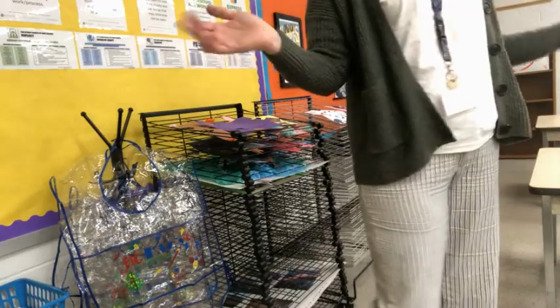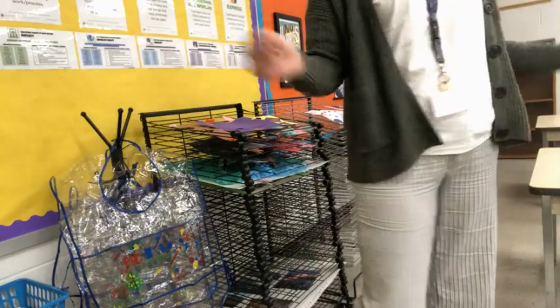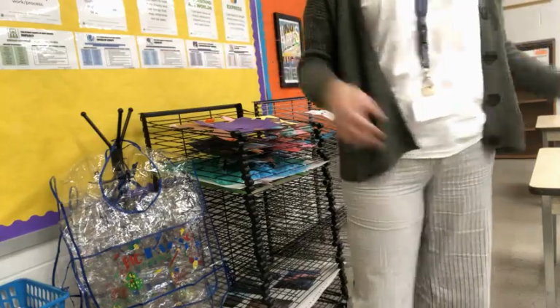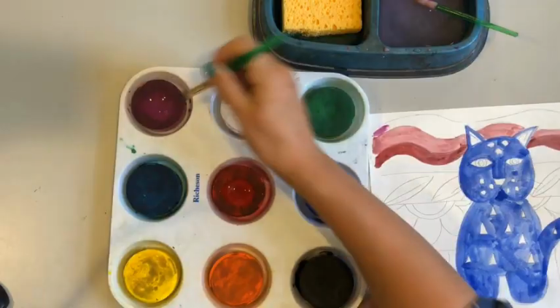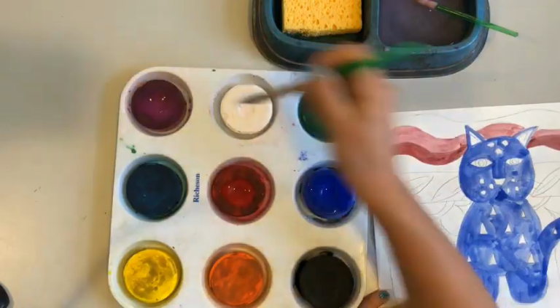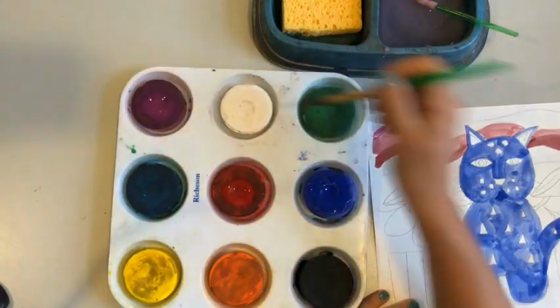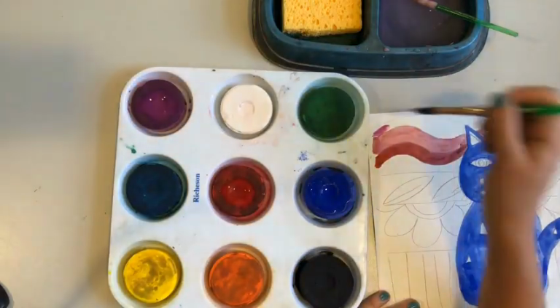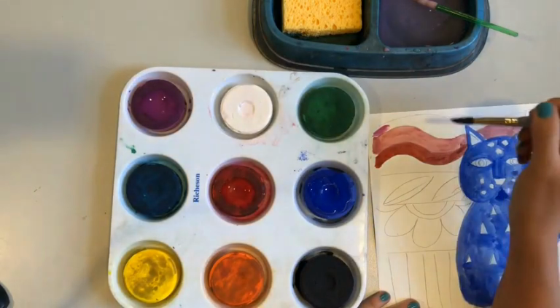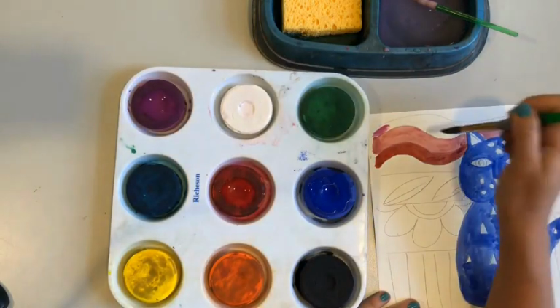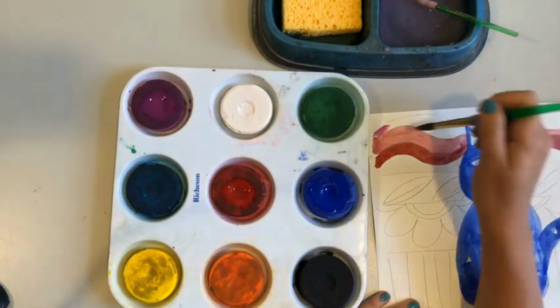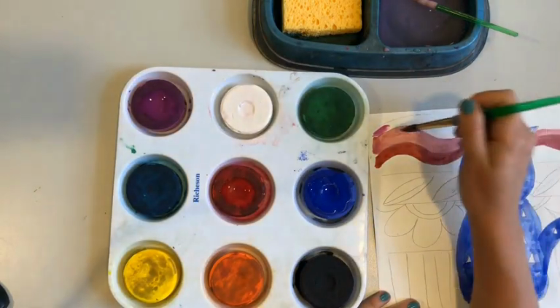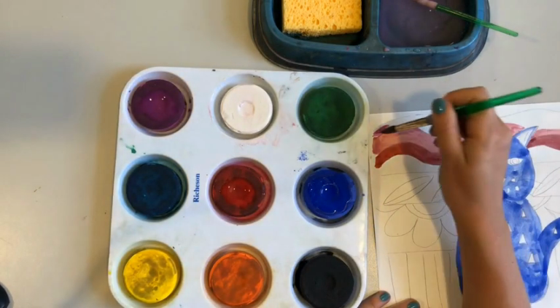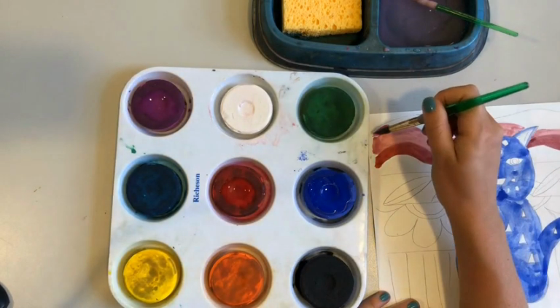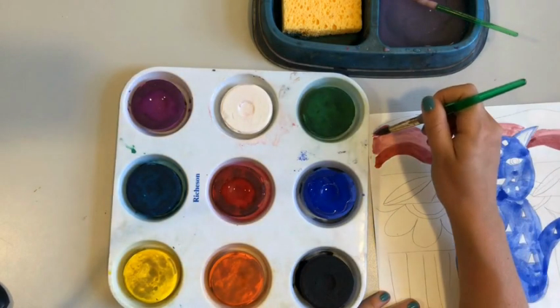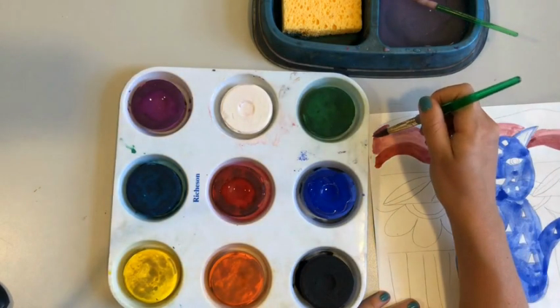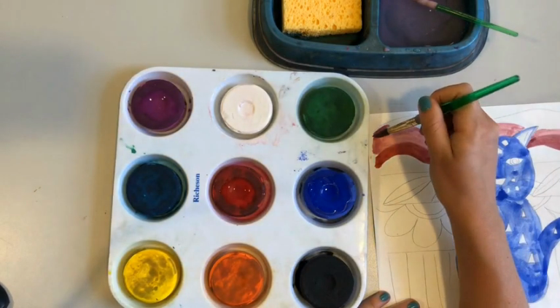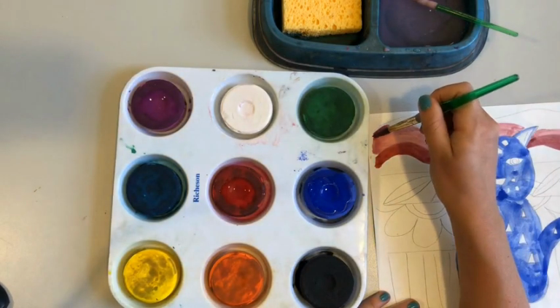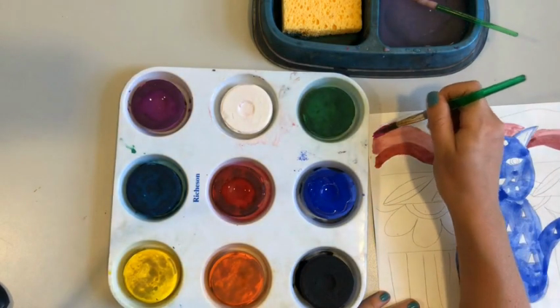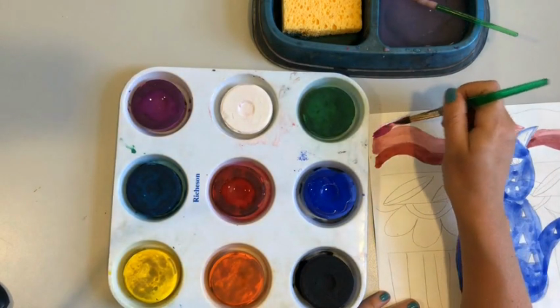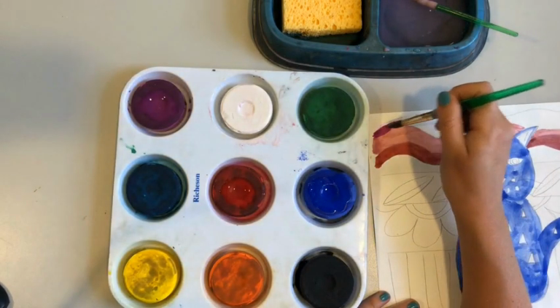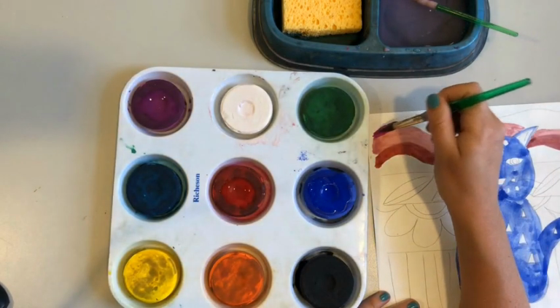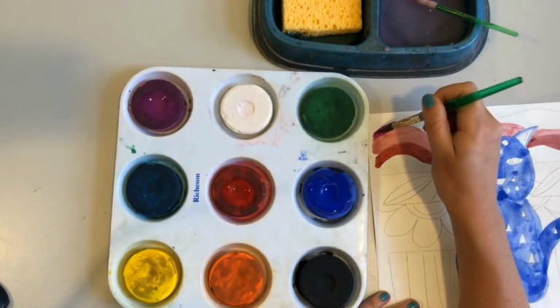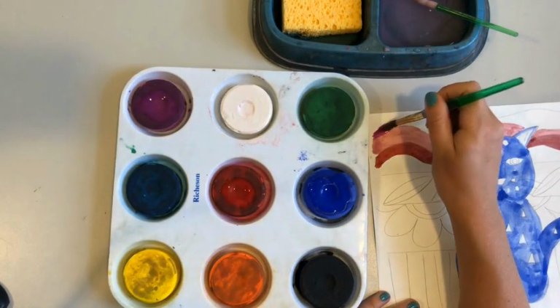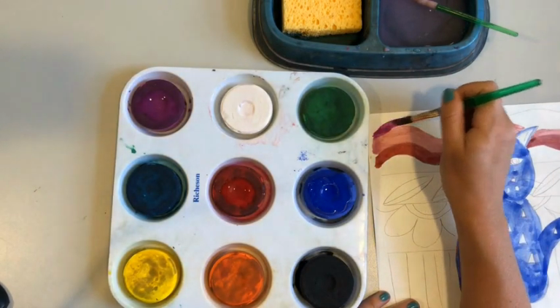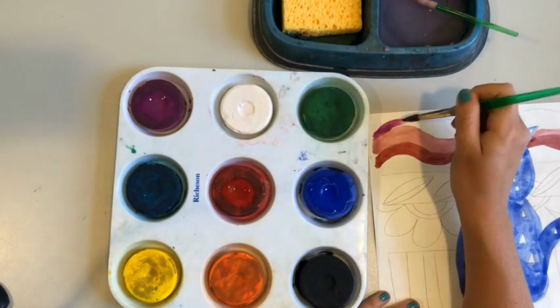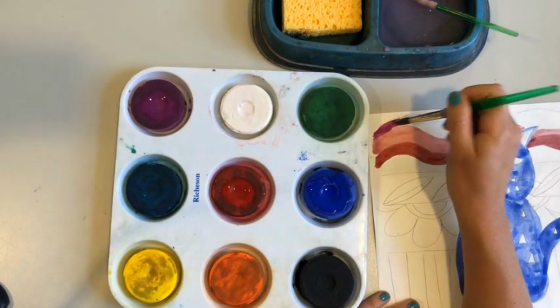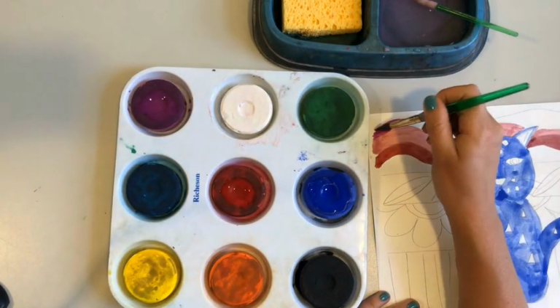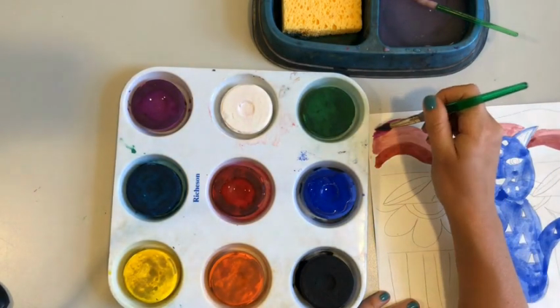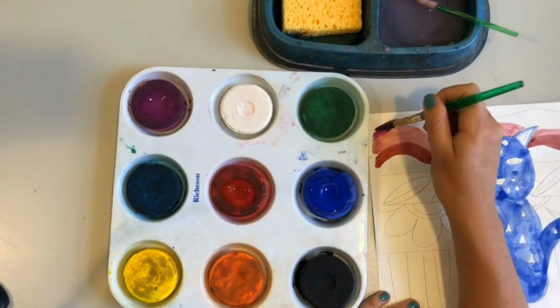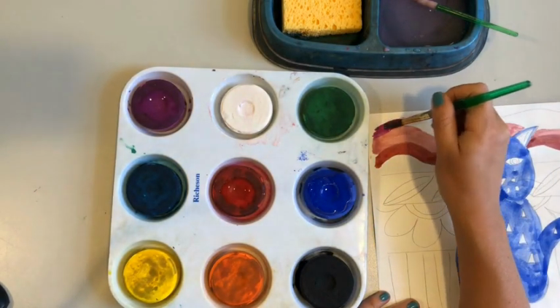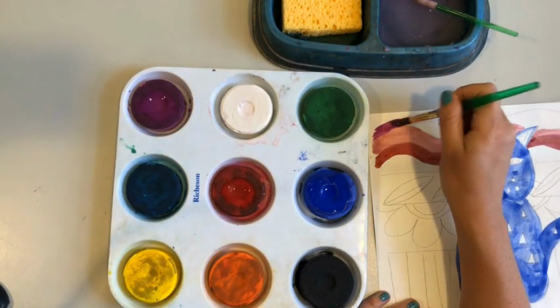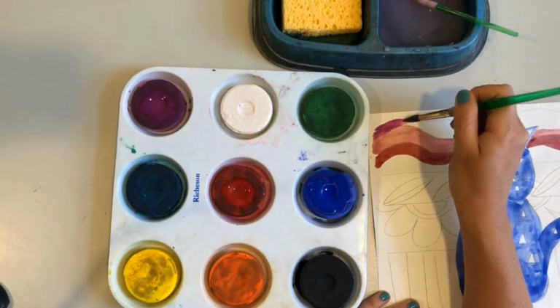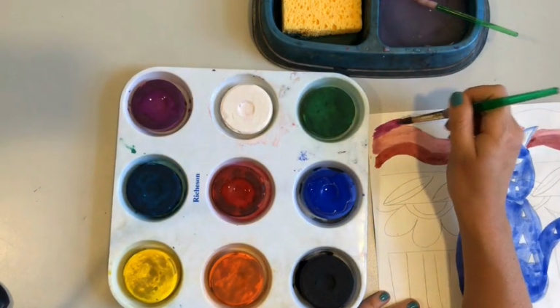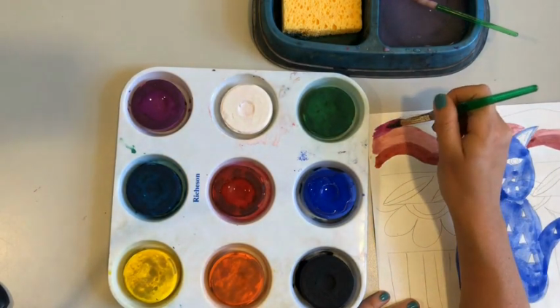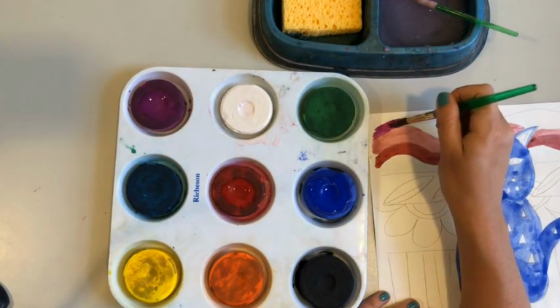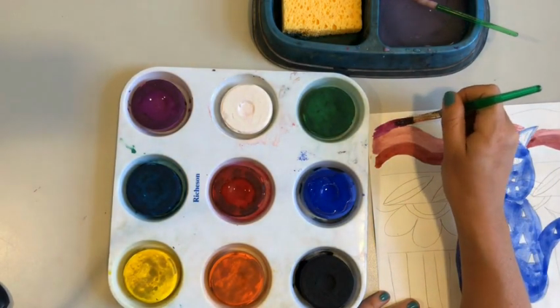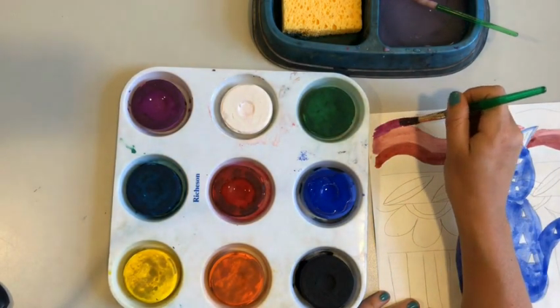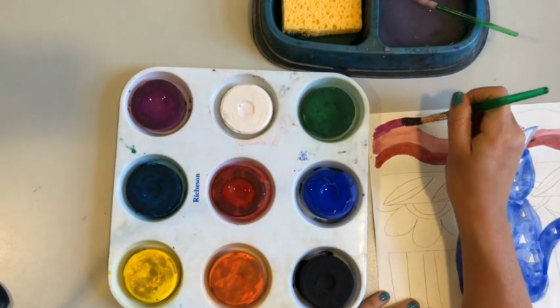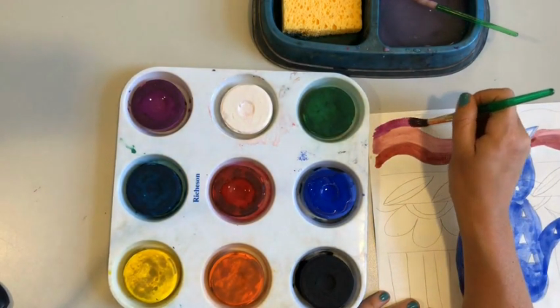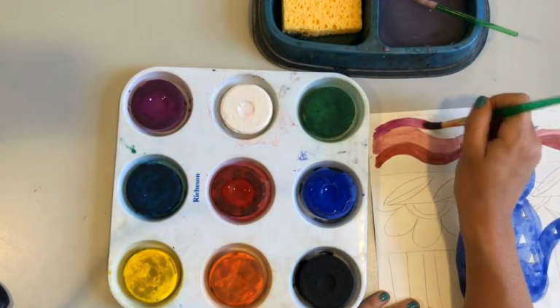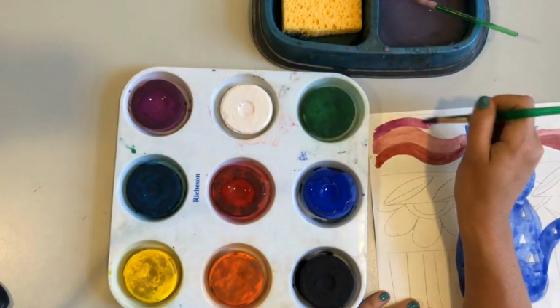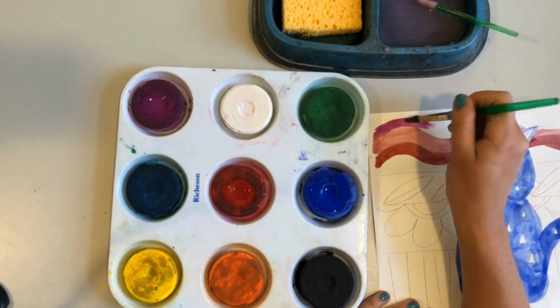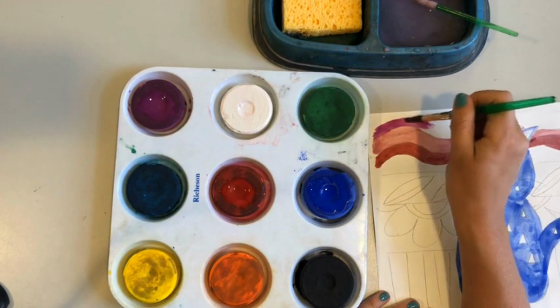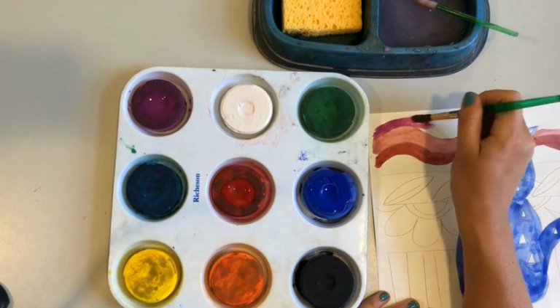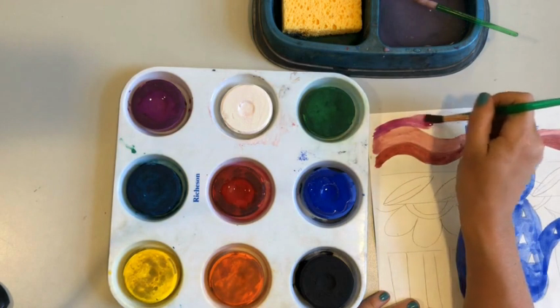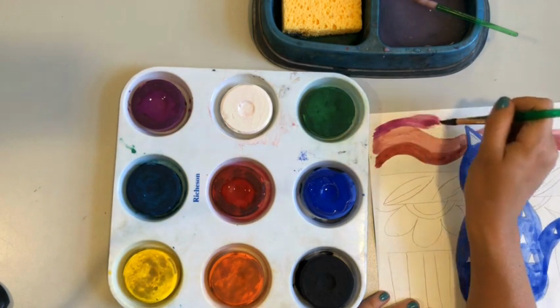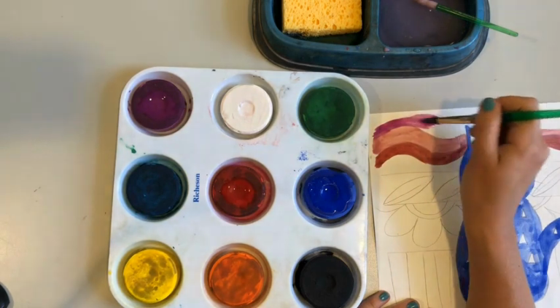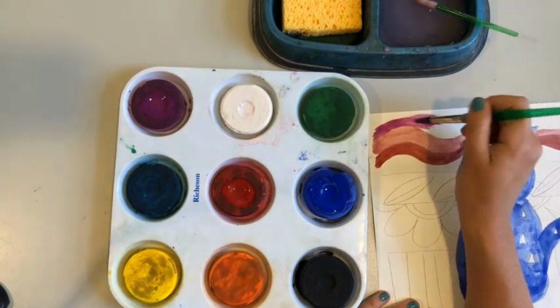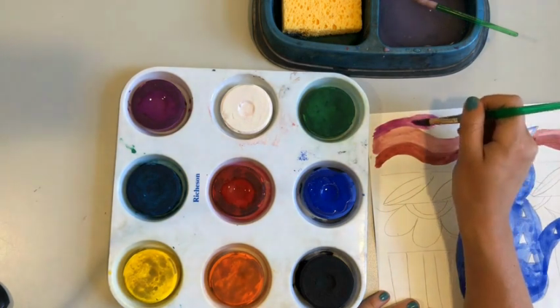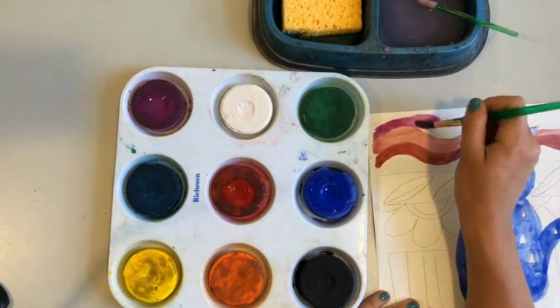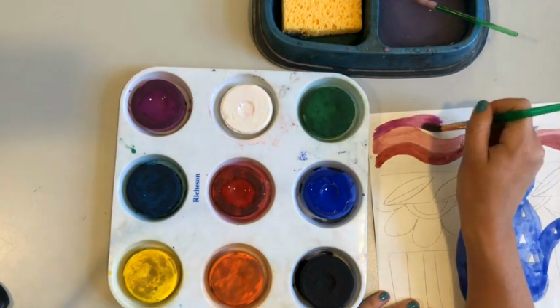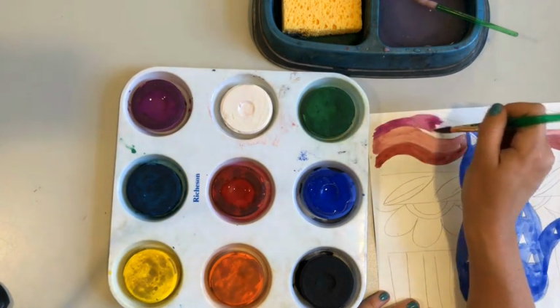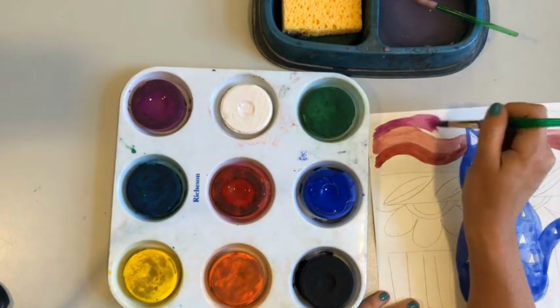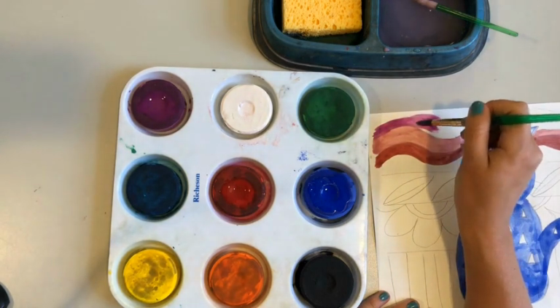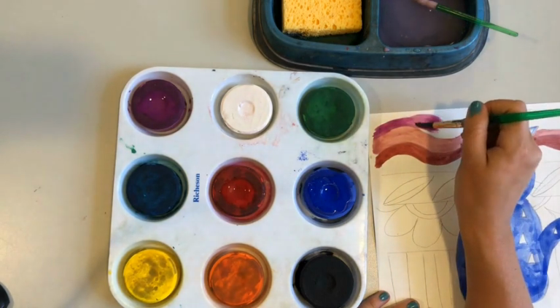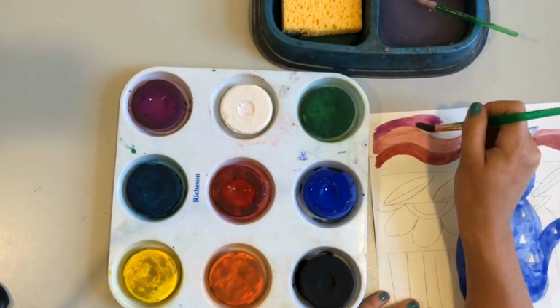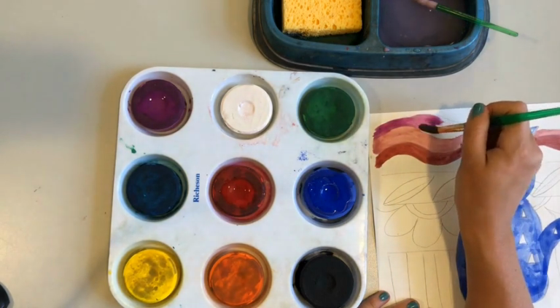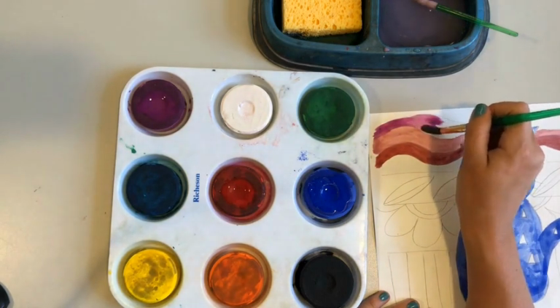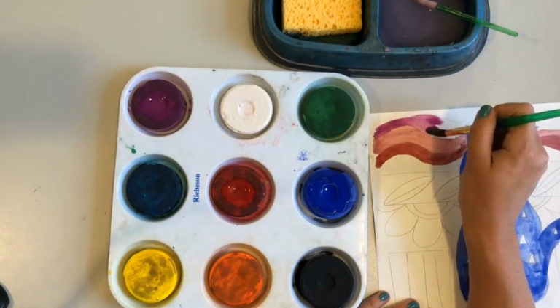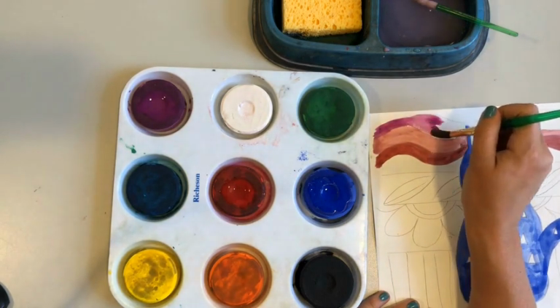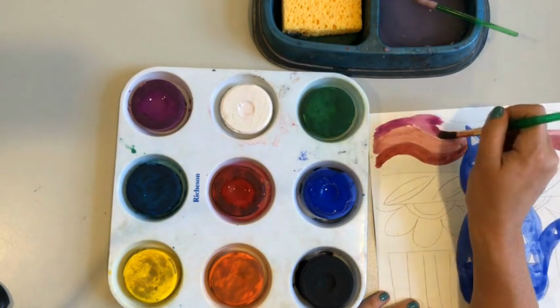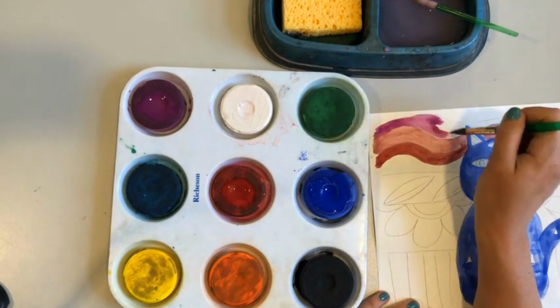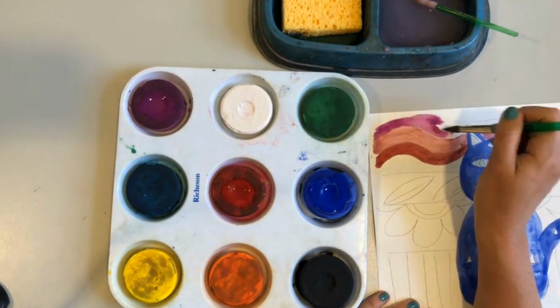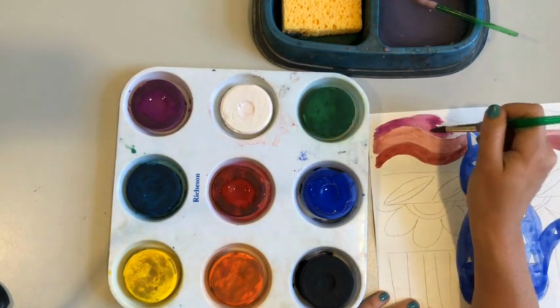We have to learn a lot of new routines to use painting, but it is so worth it because it is so much fun.